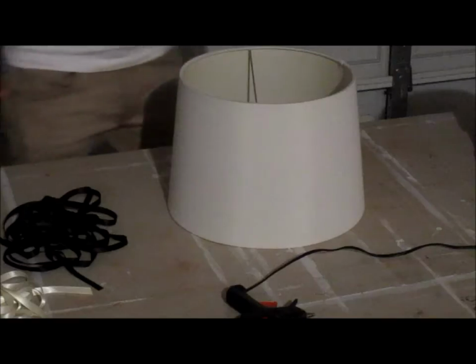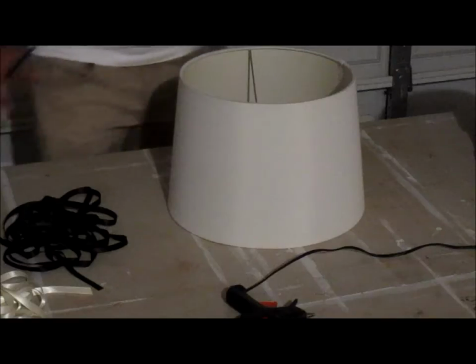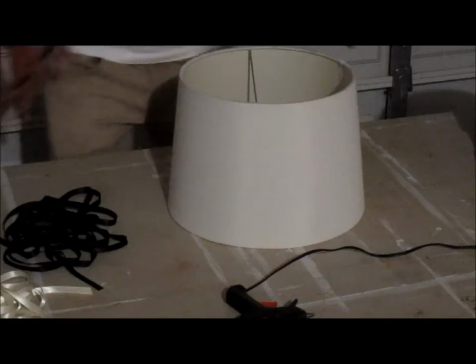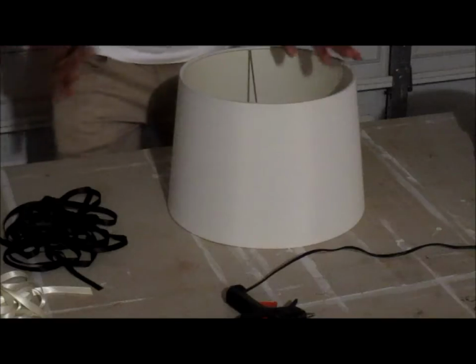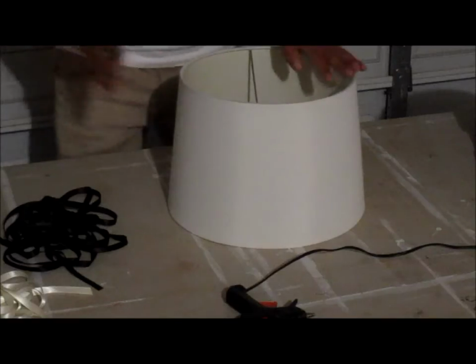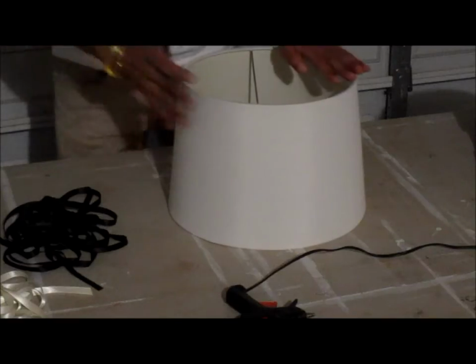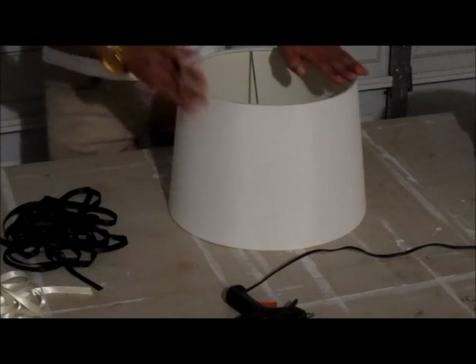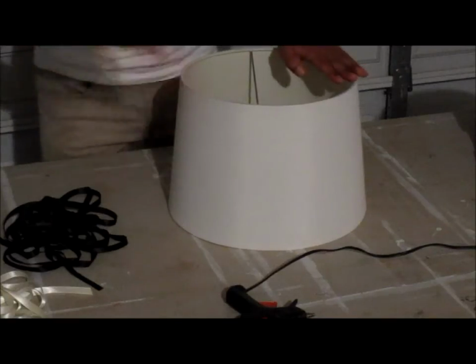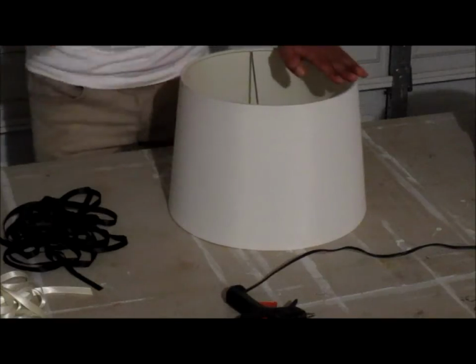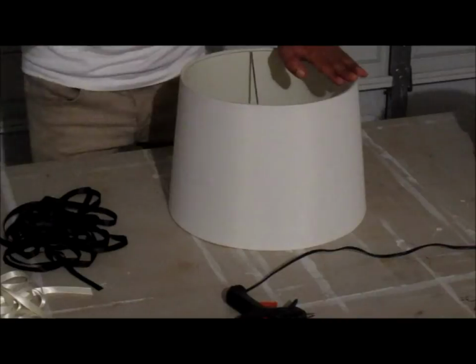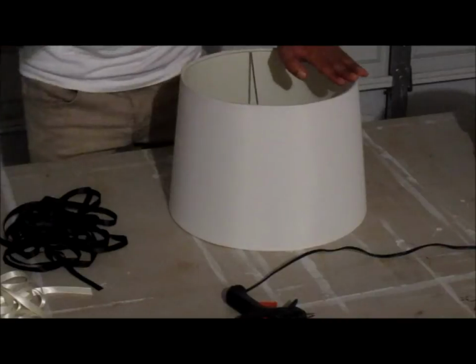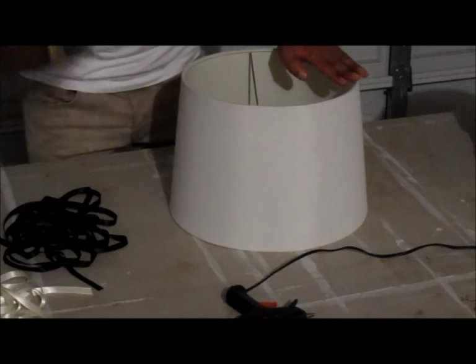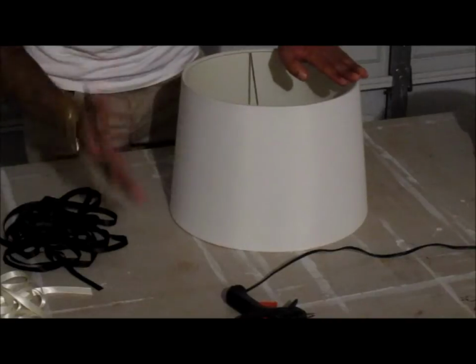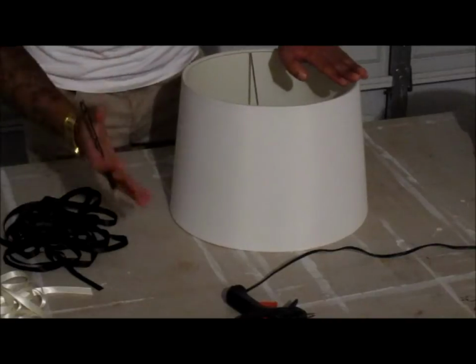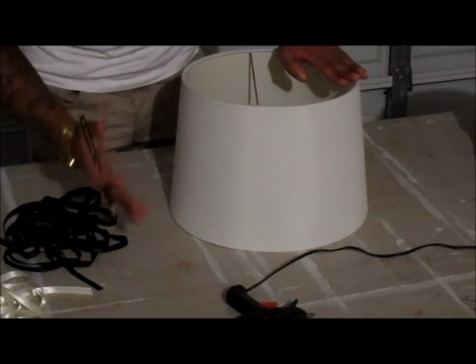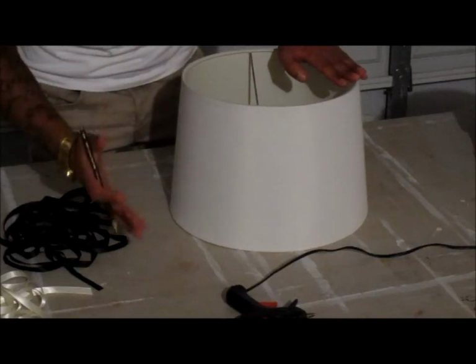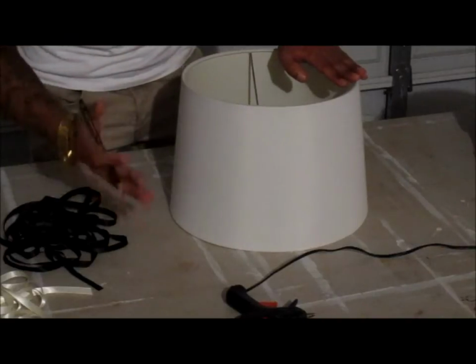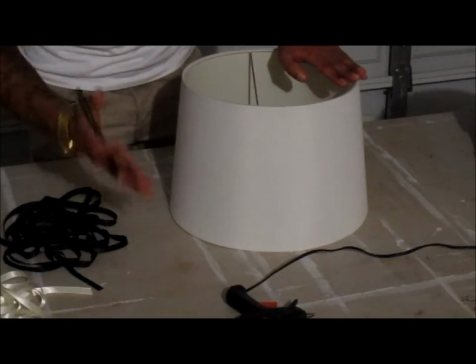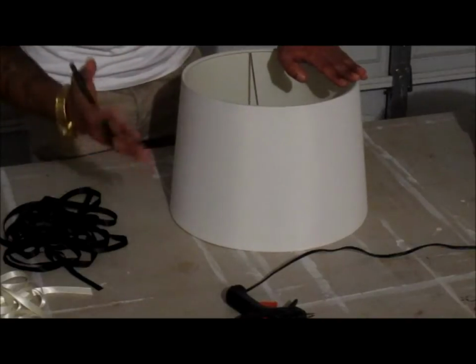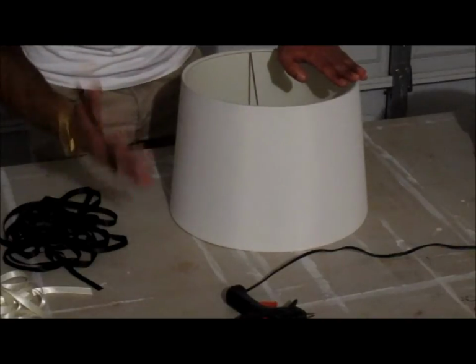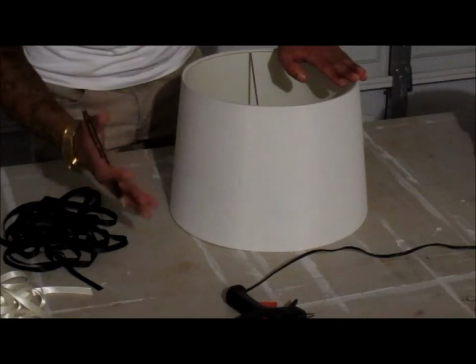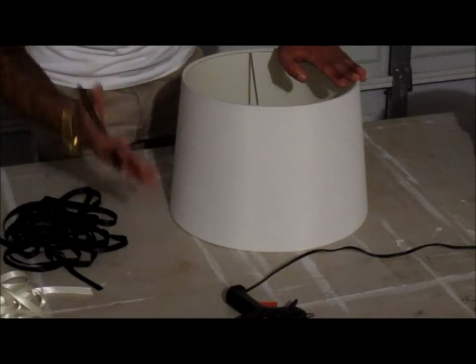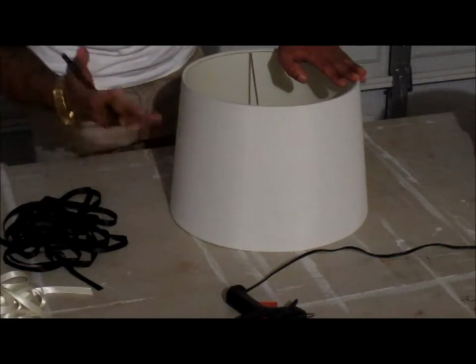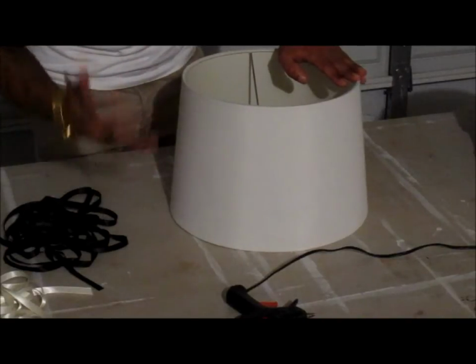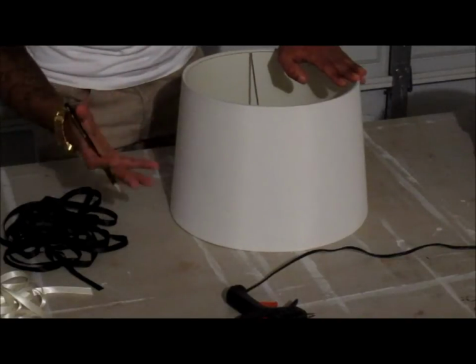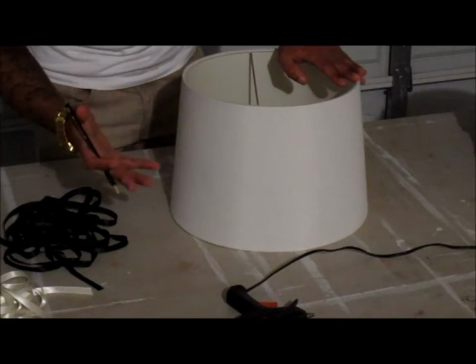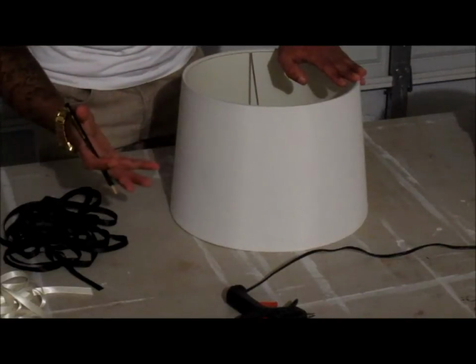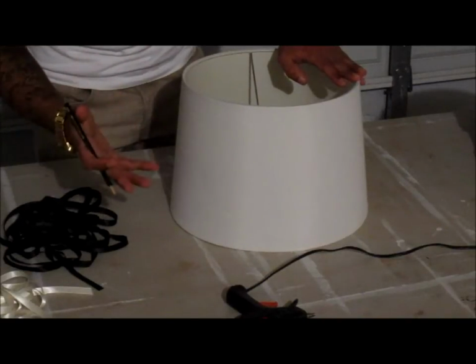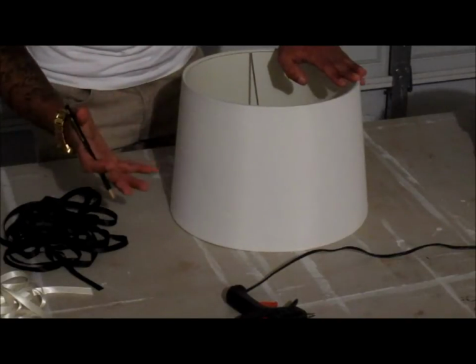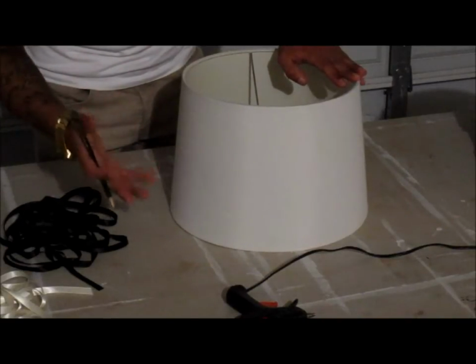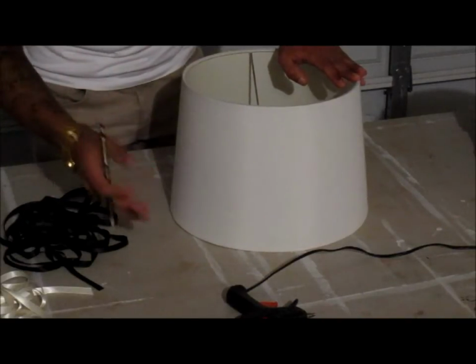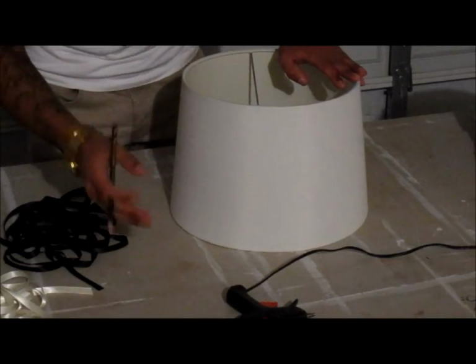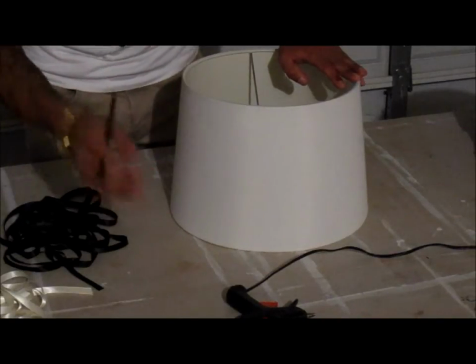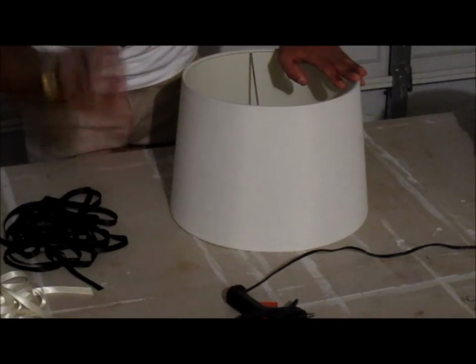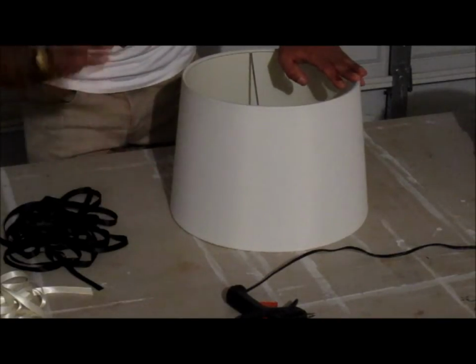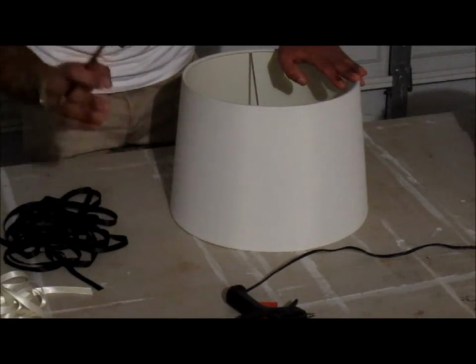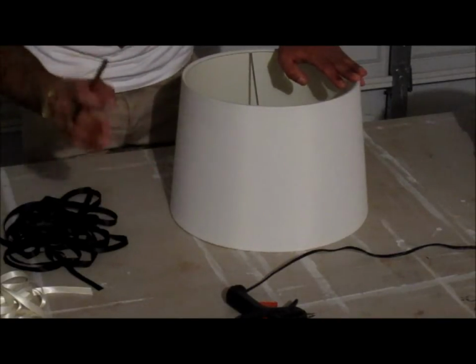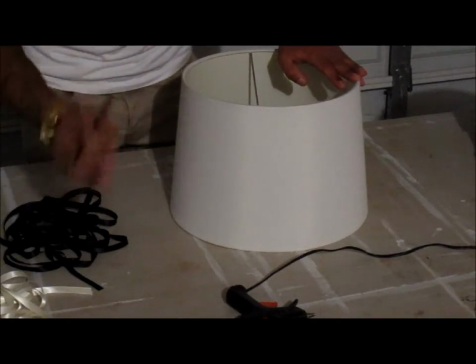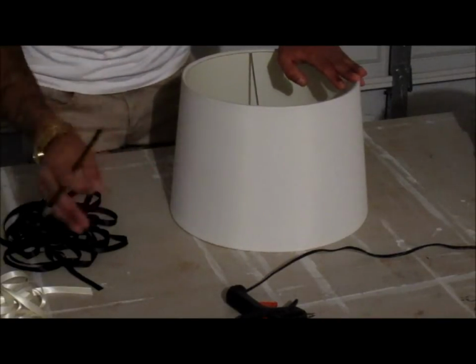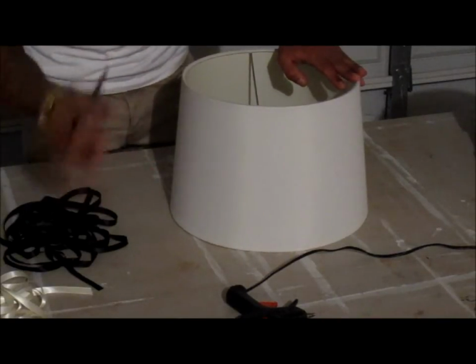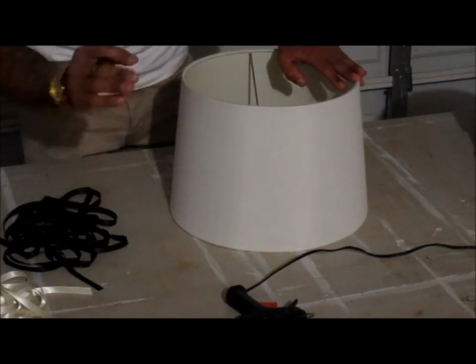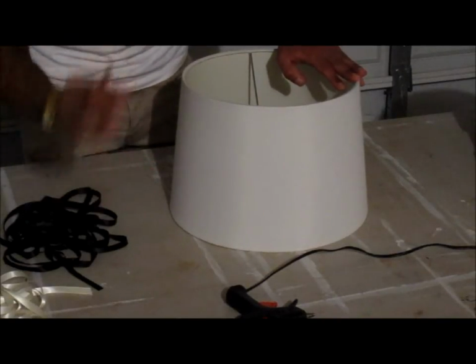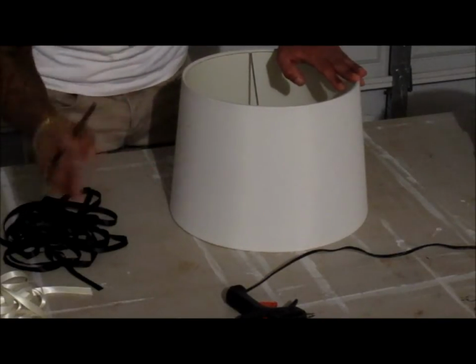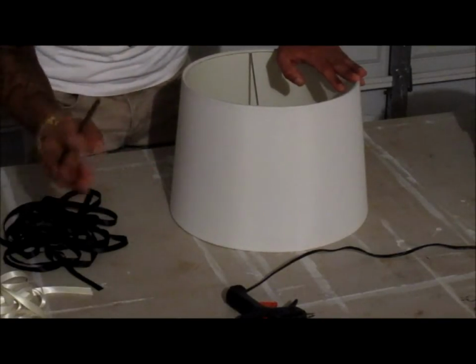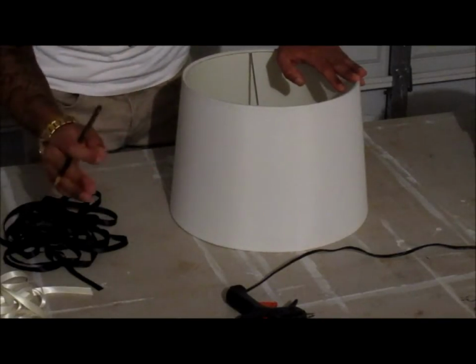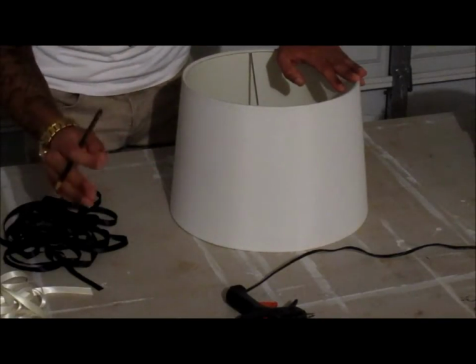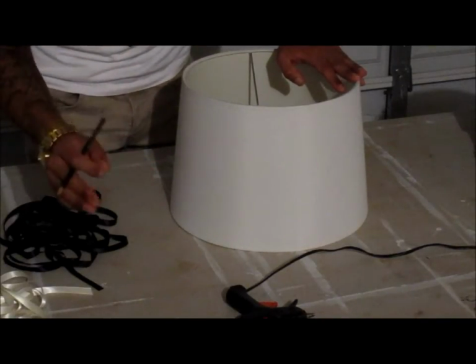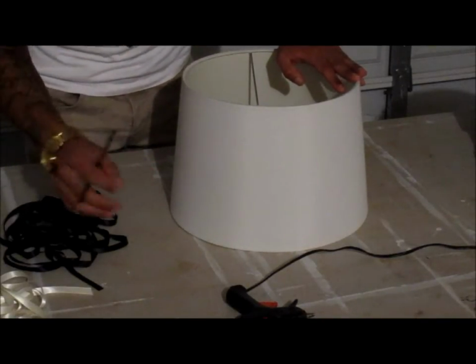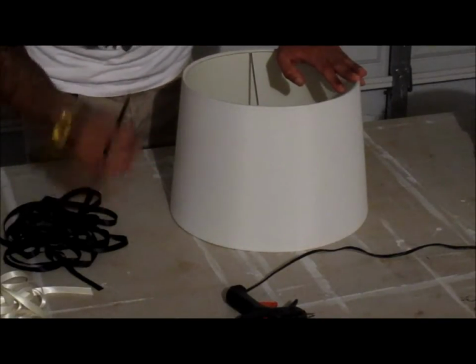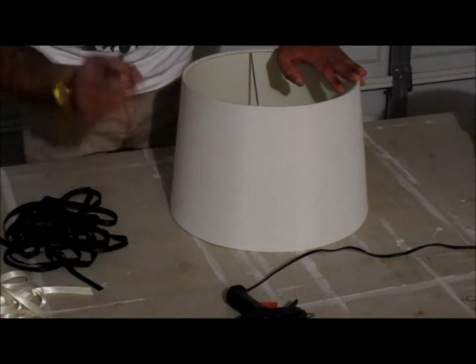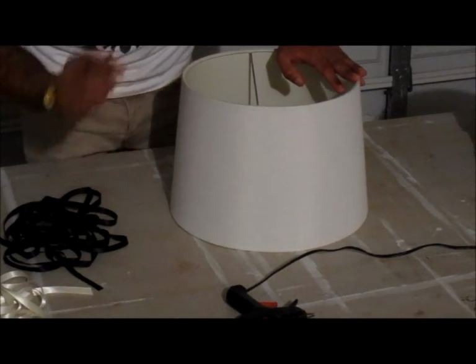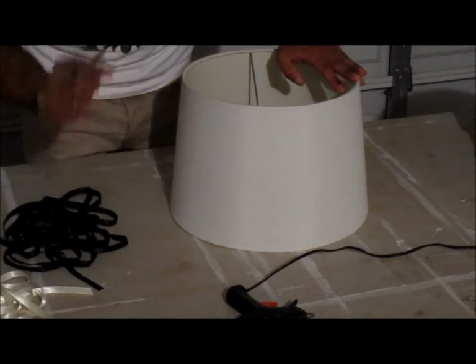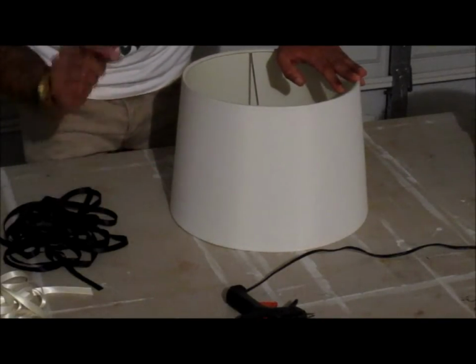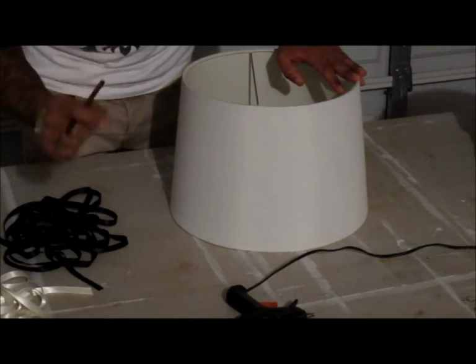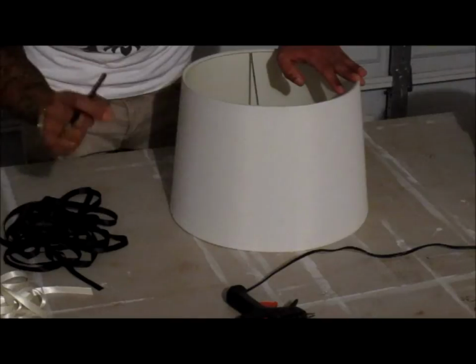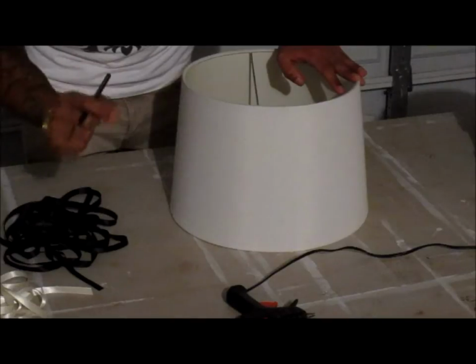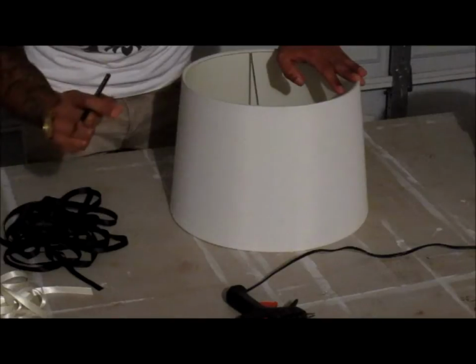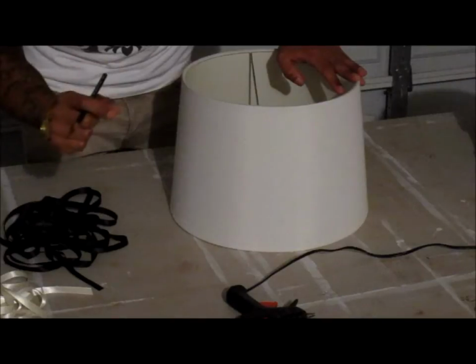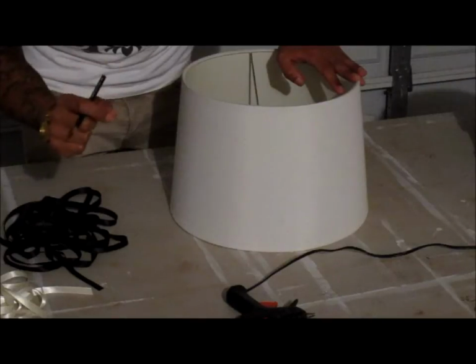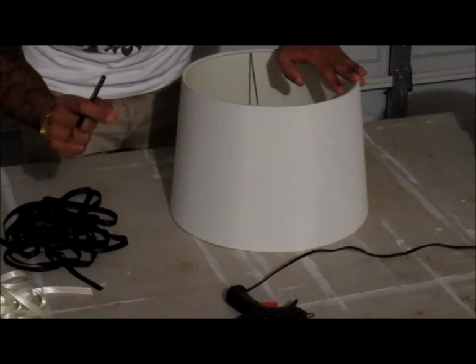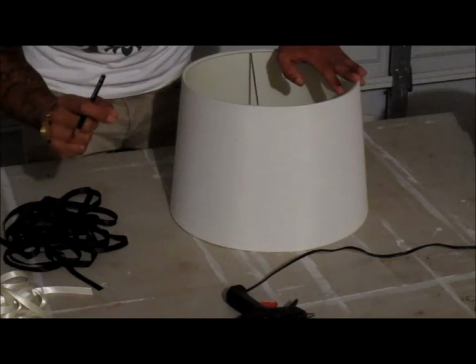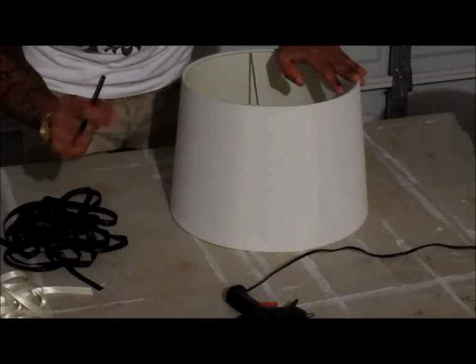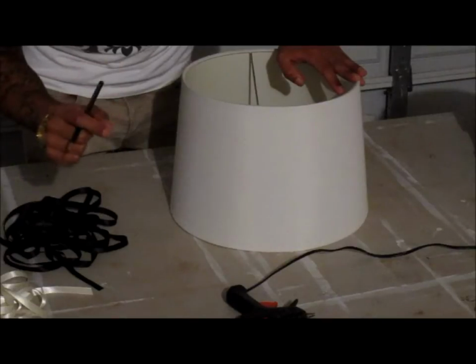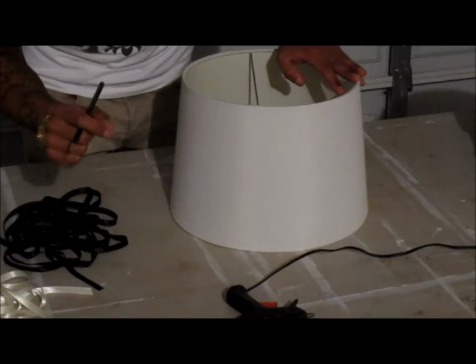So I have this boring old white shade, and we're going to turn it into something so amazing that you're going to want to show it off to your friends and family.